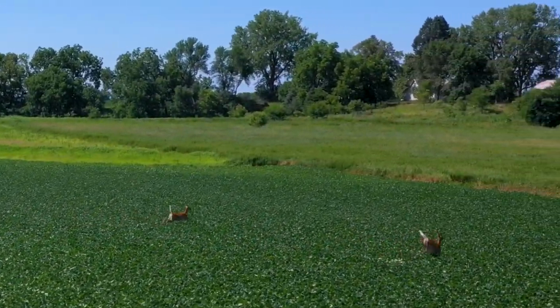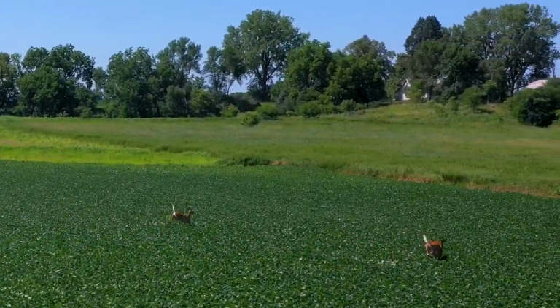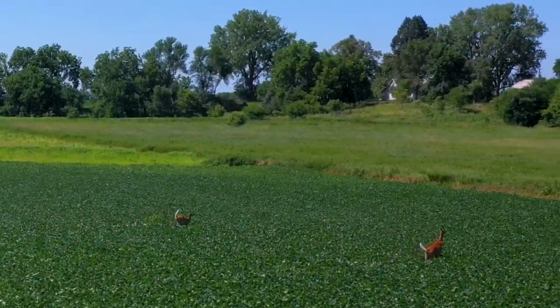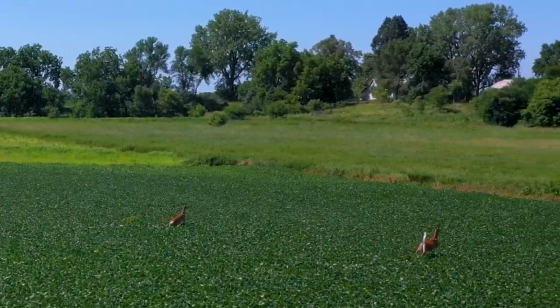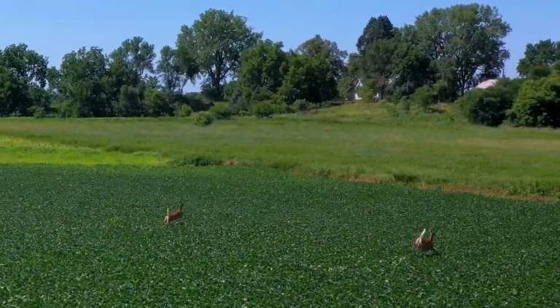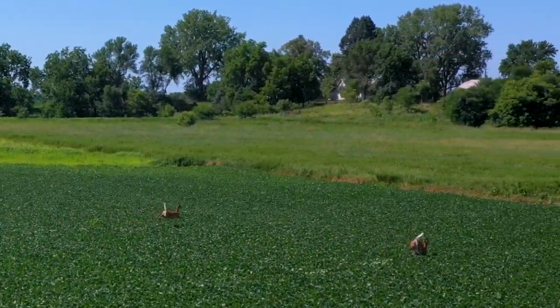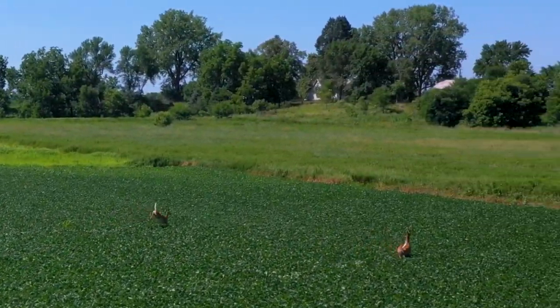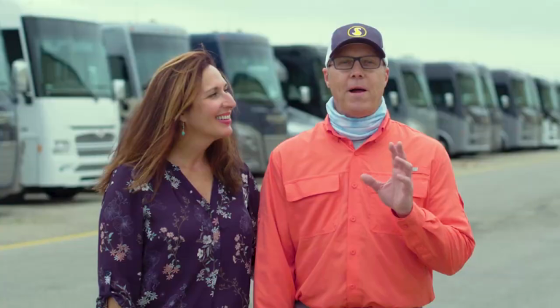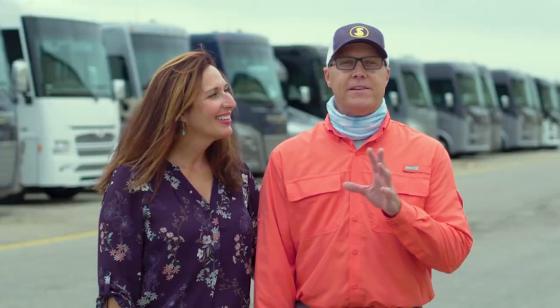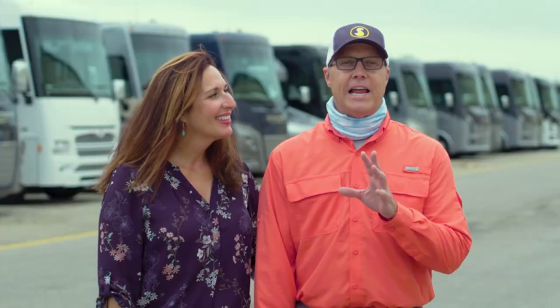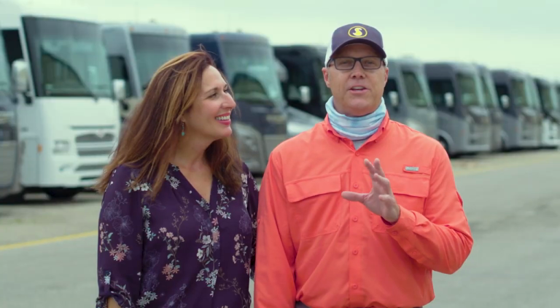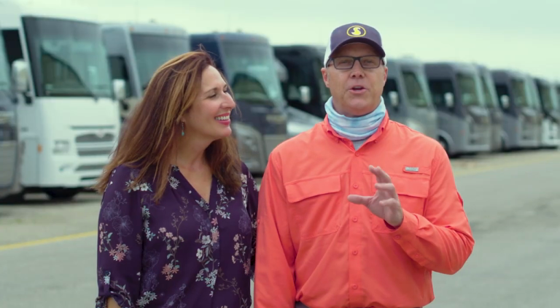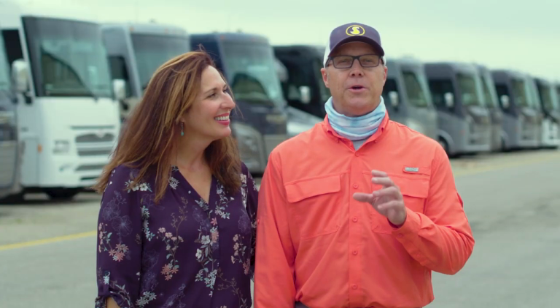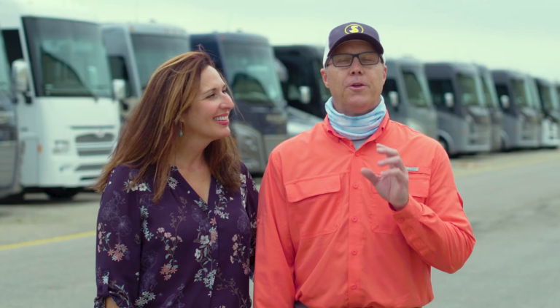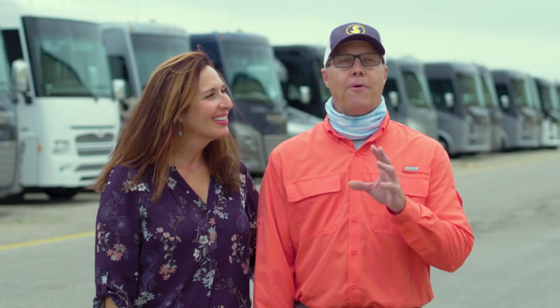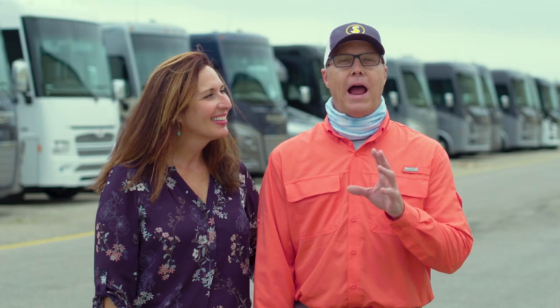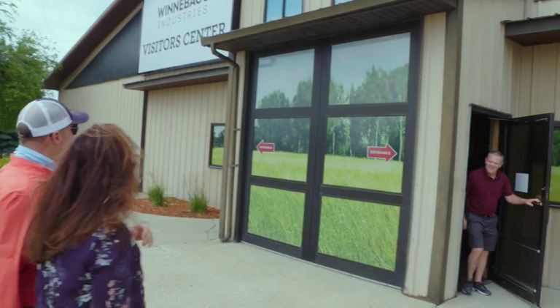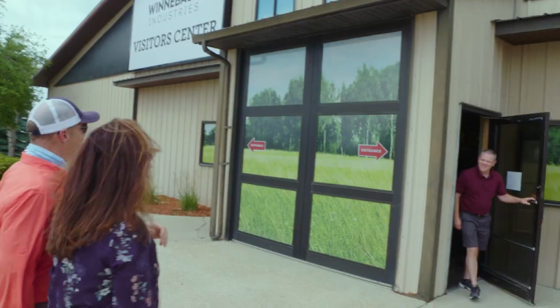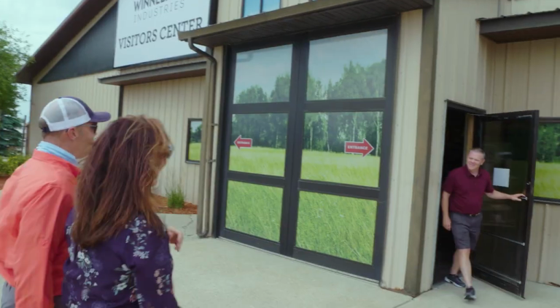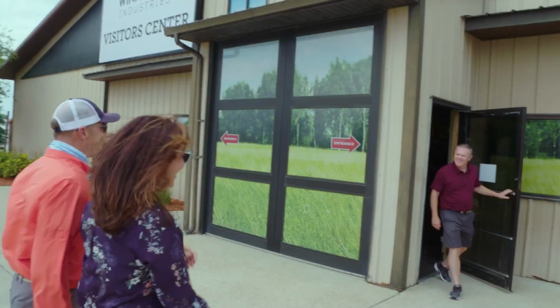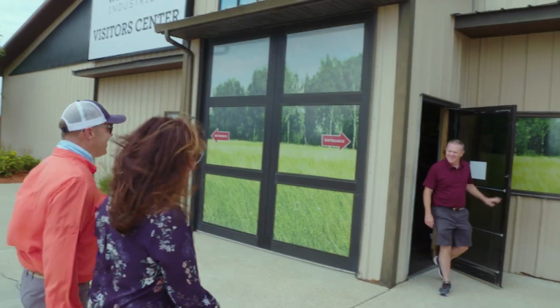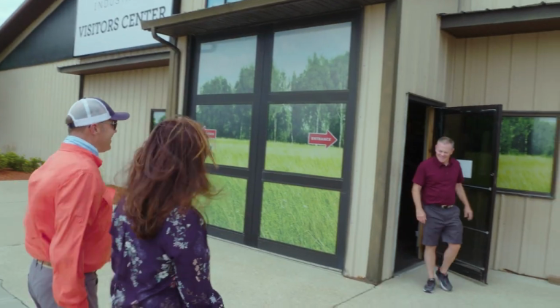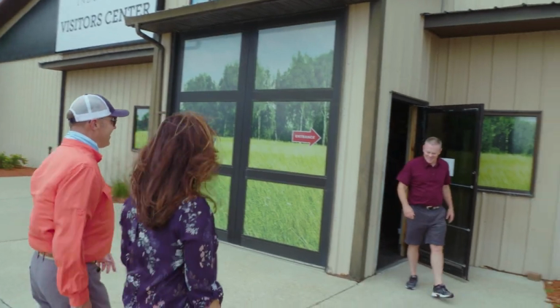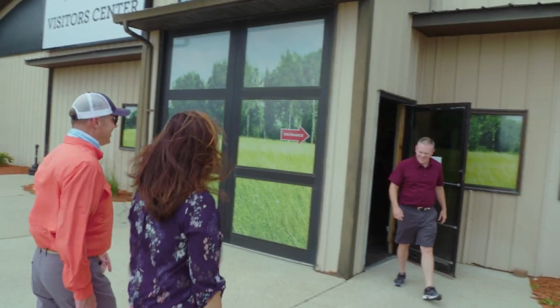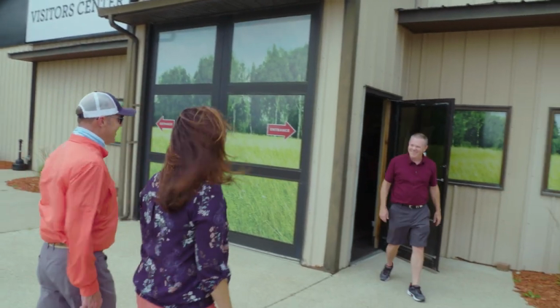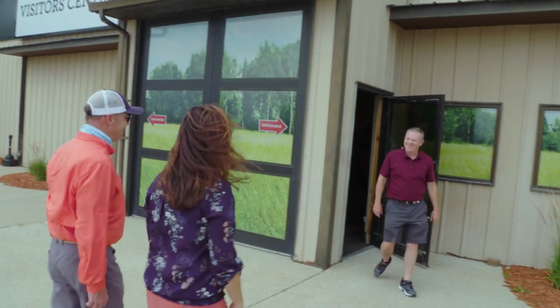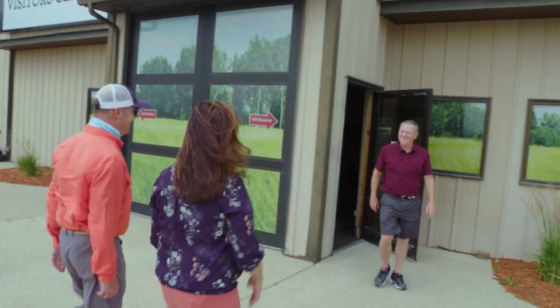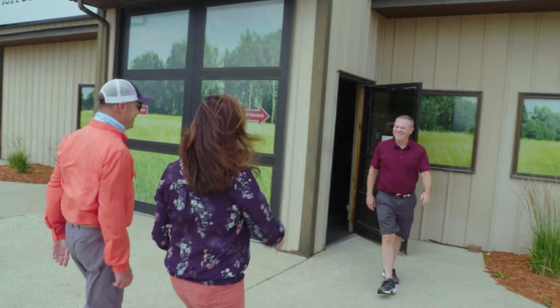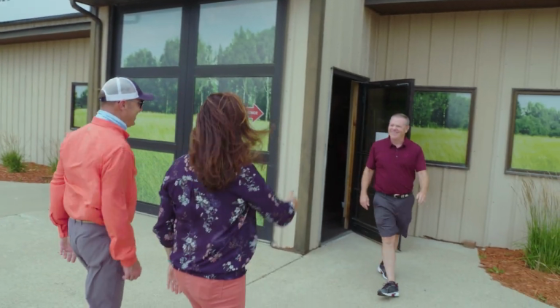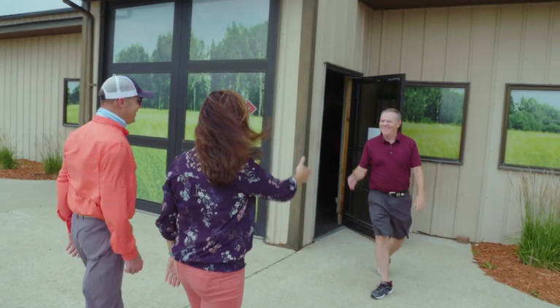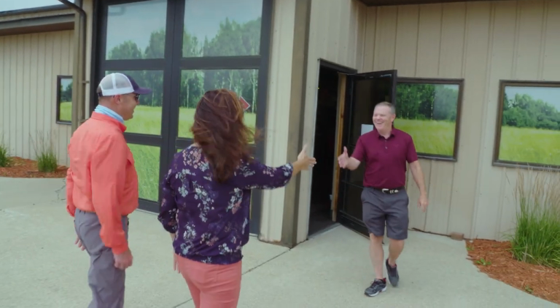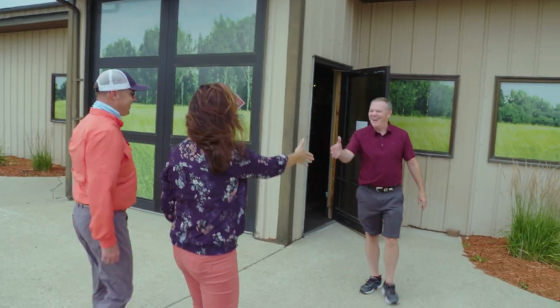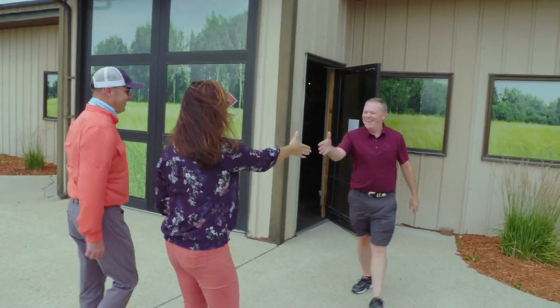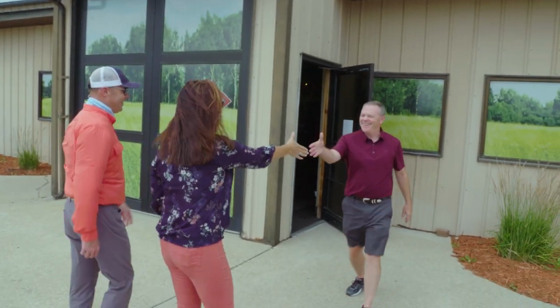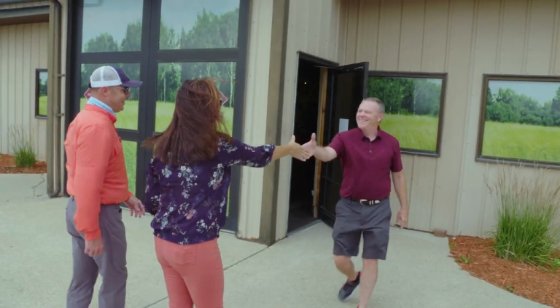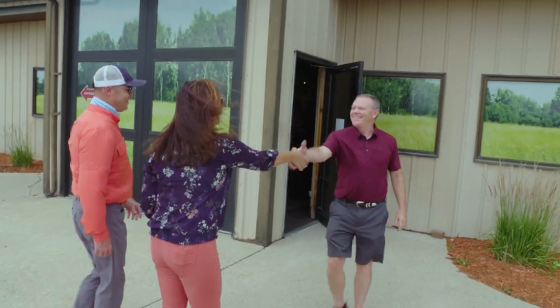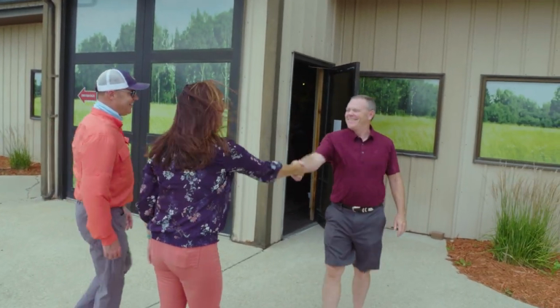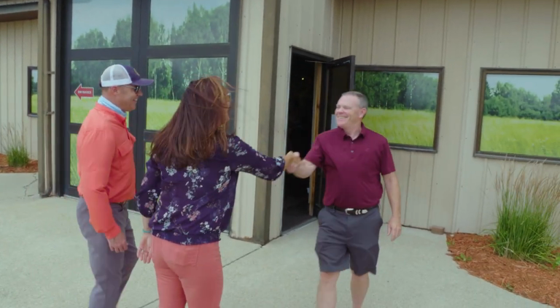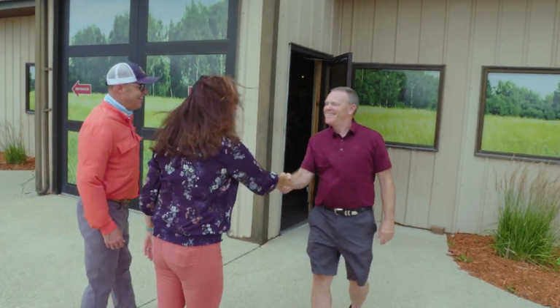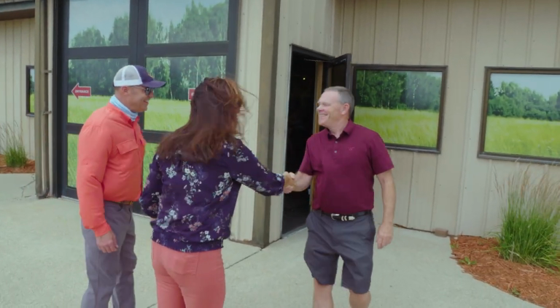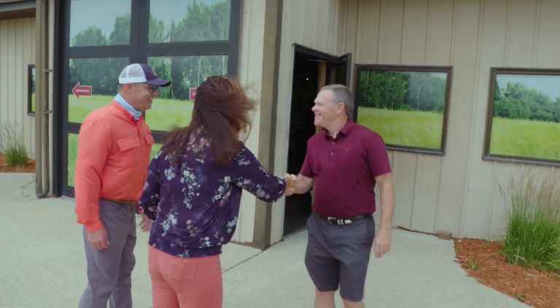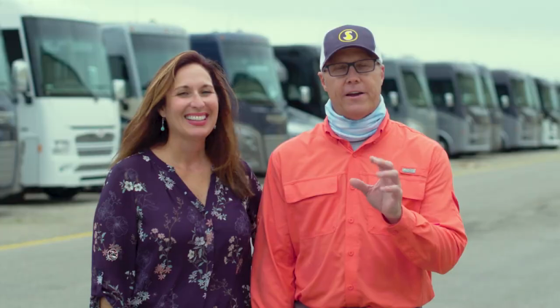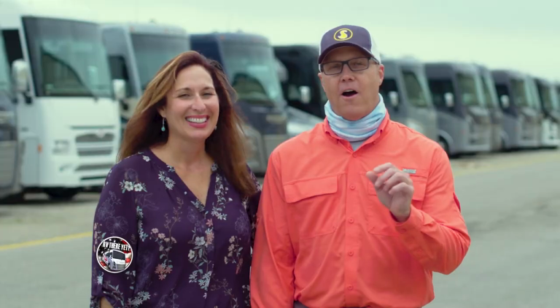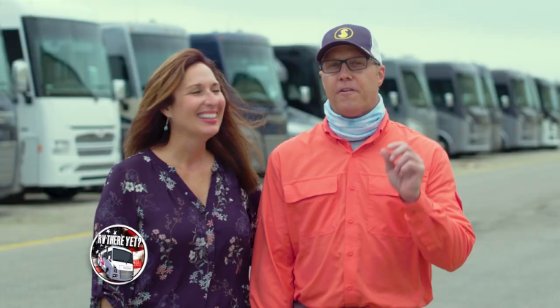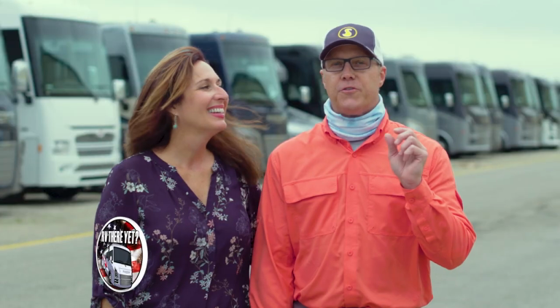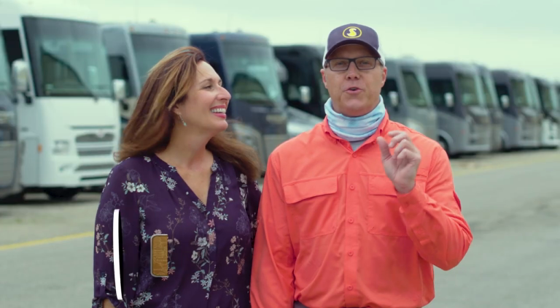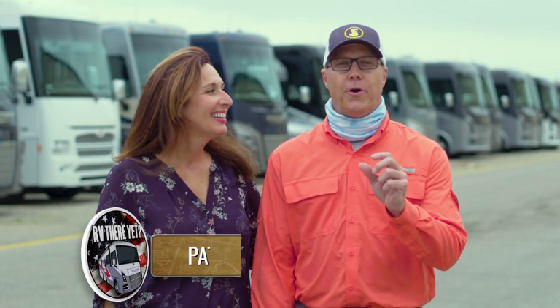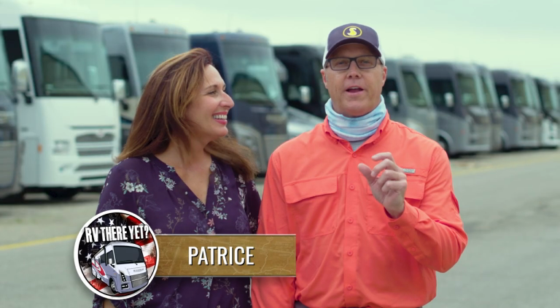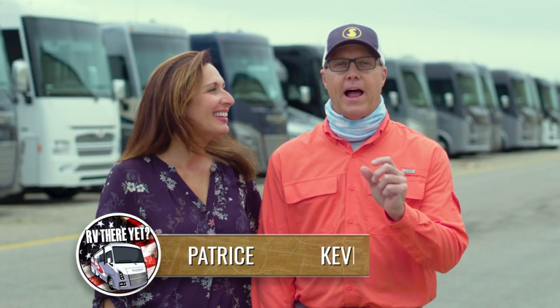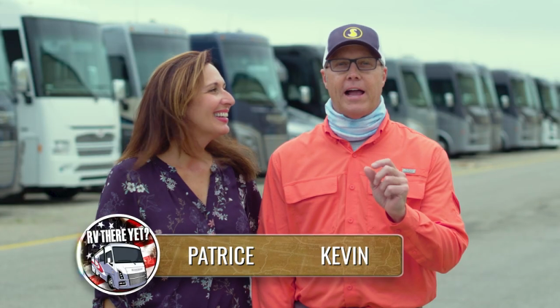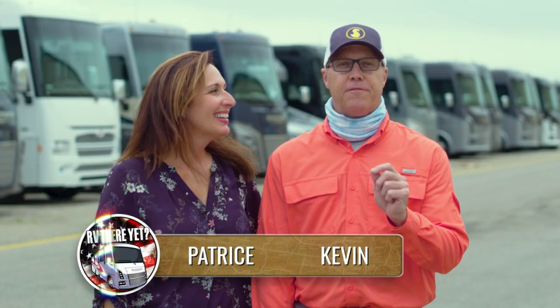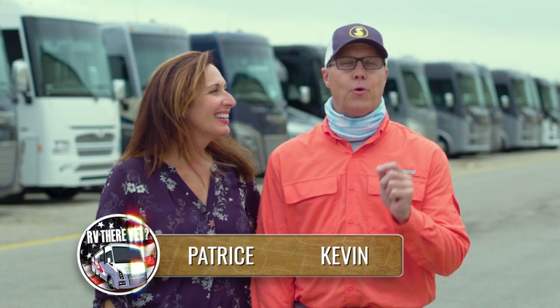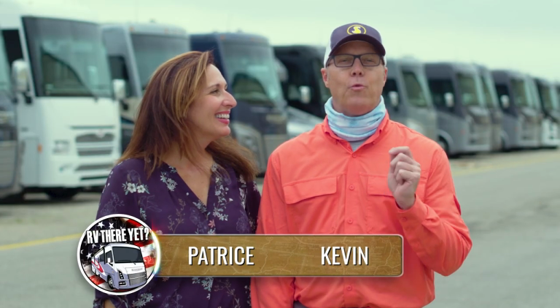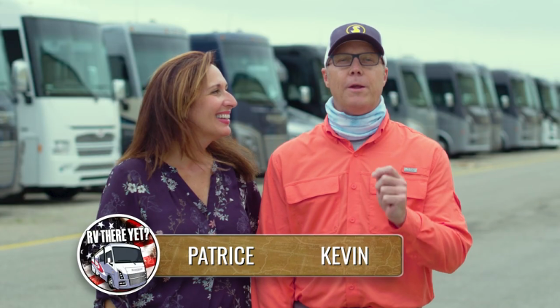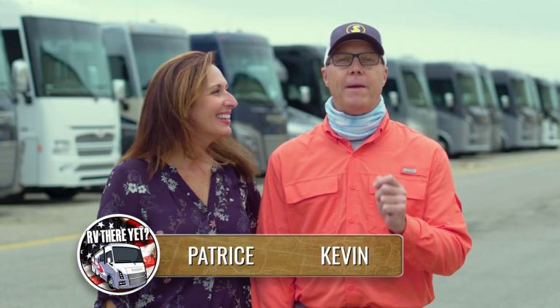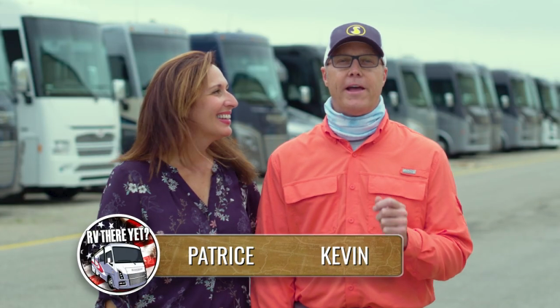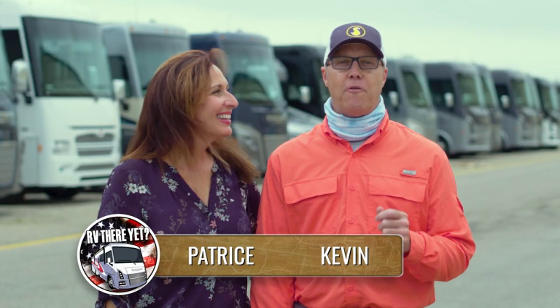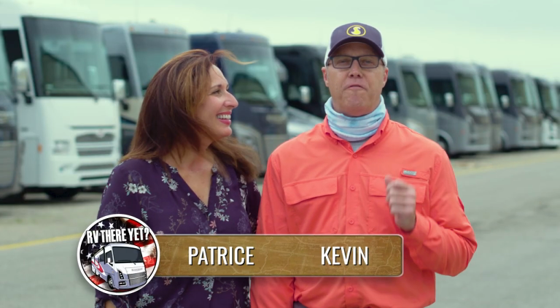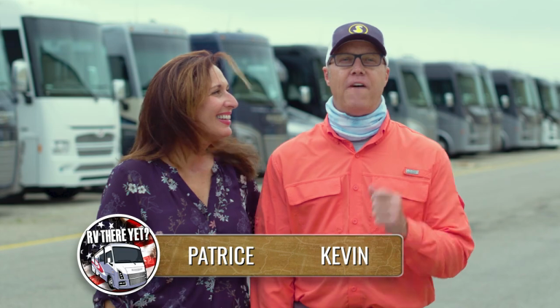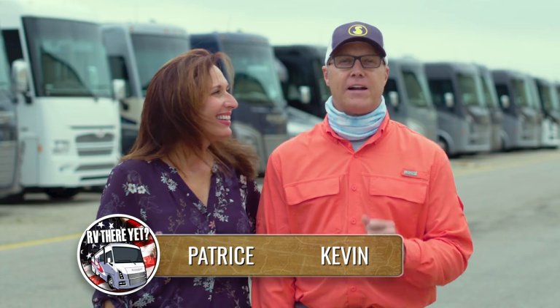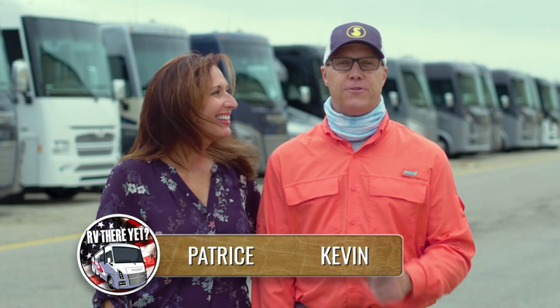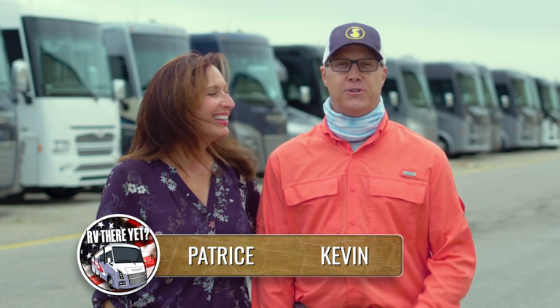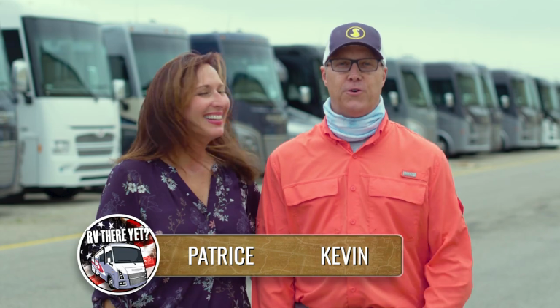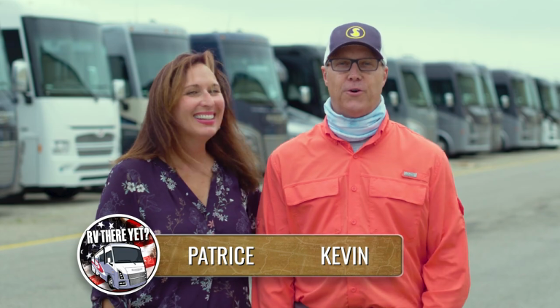We woke up on day two at the rally. We headed over to the visitor center to meet Duane, our tour guide for the Winnebago factory tour.